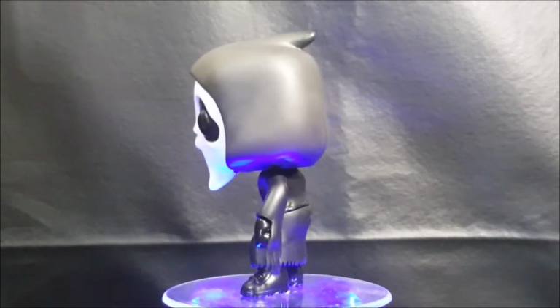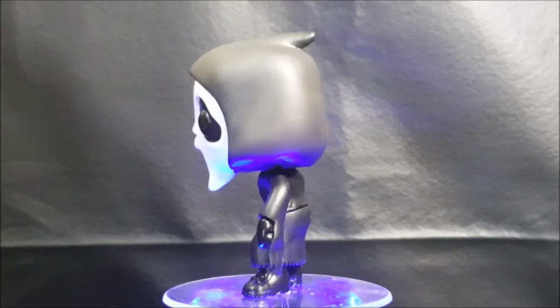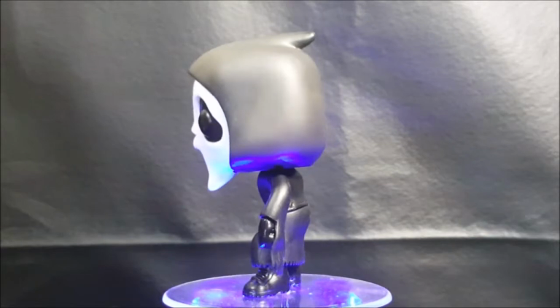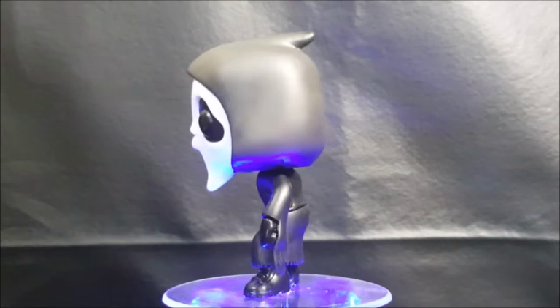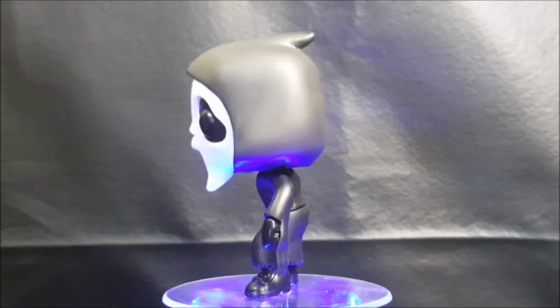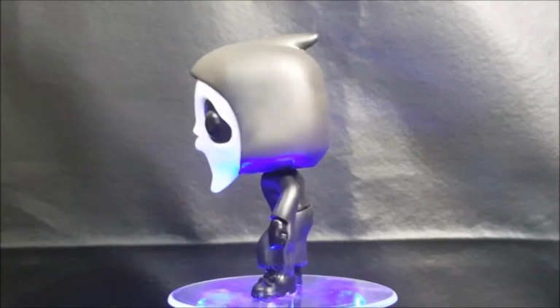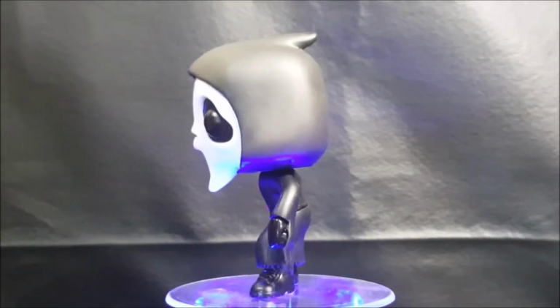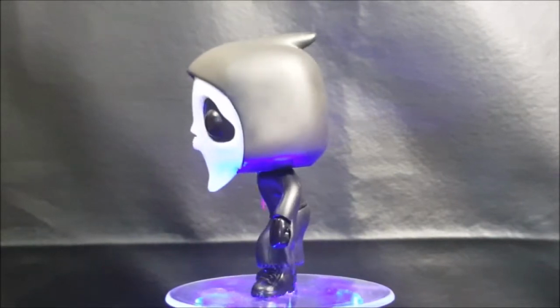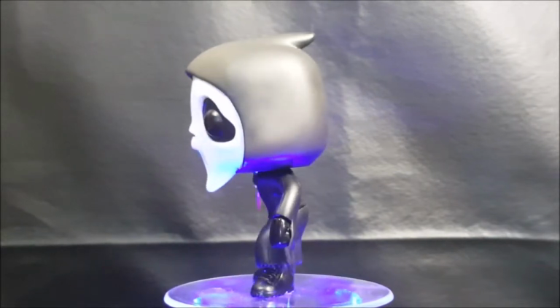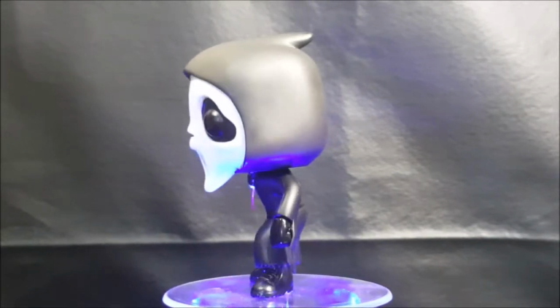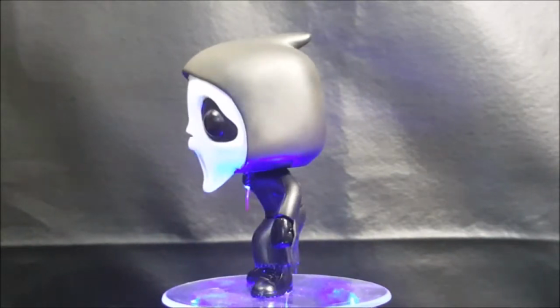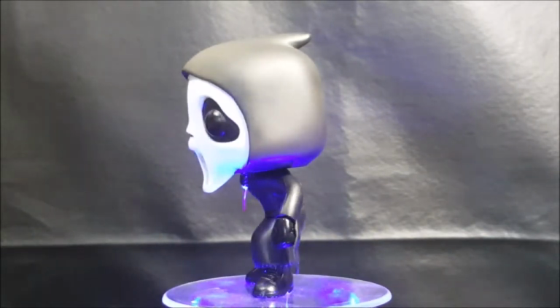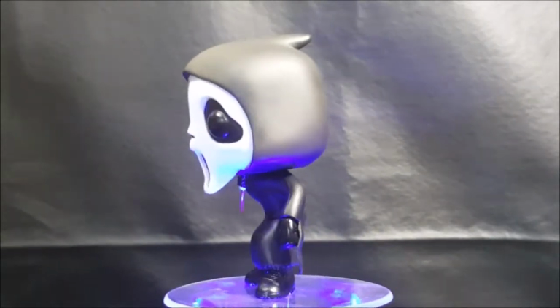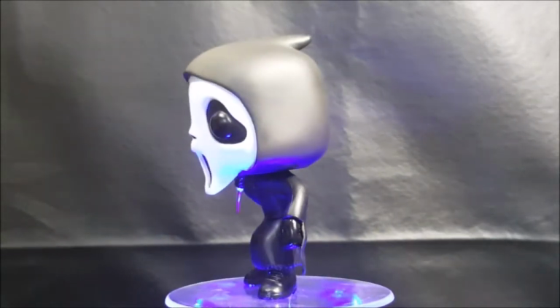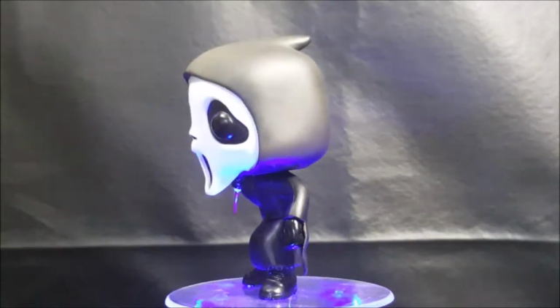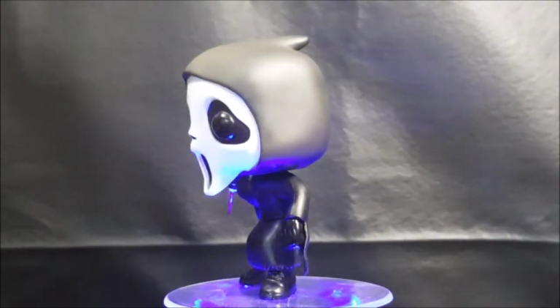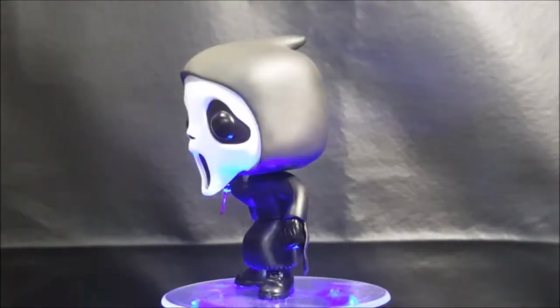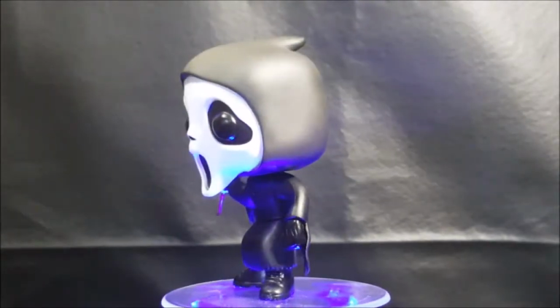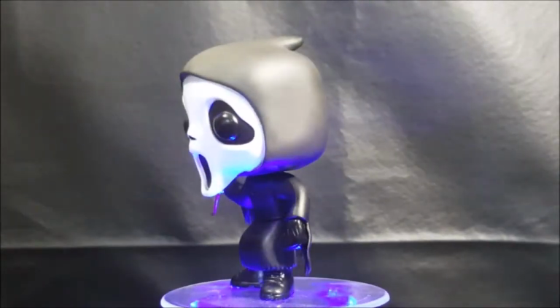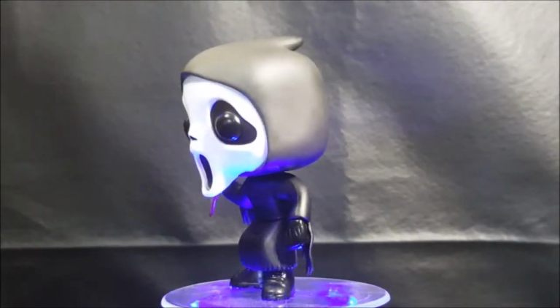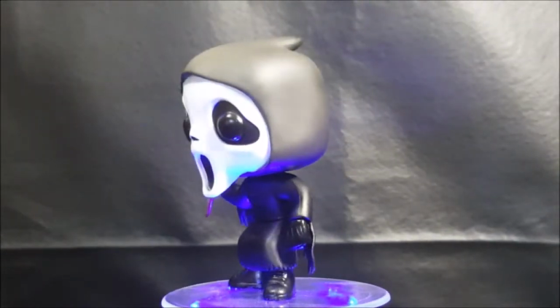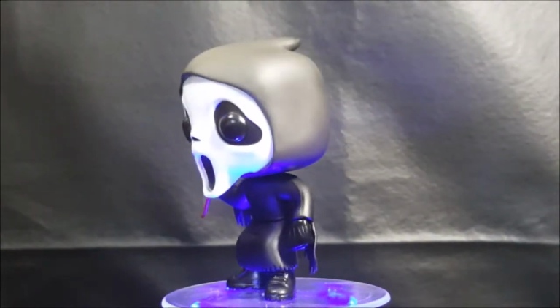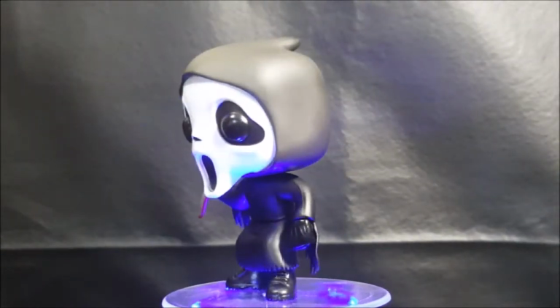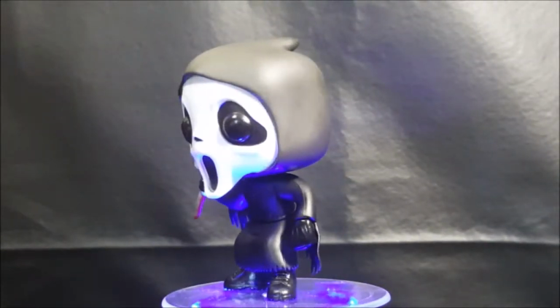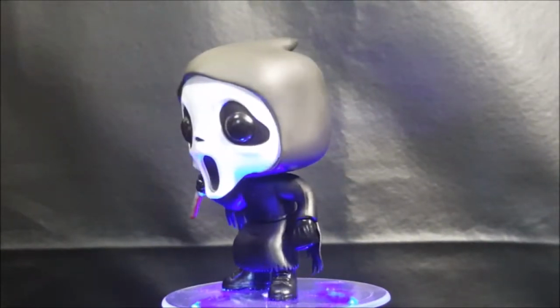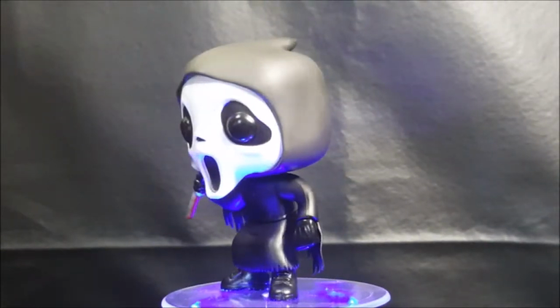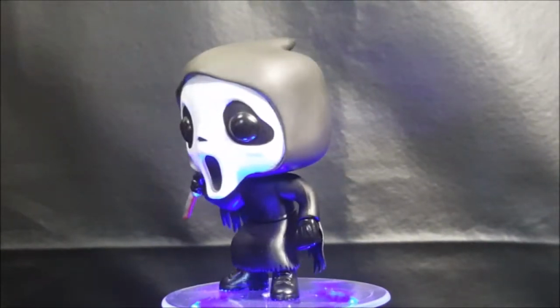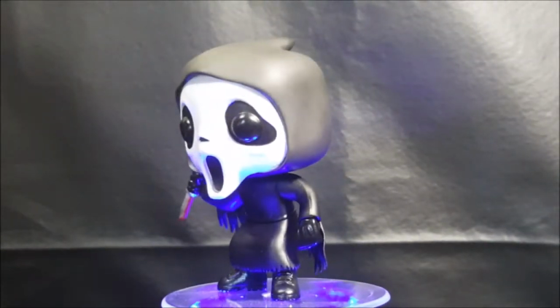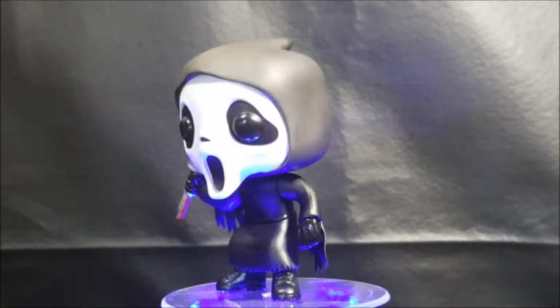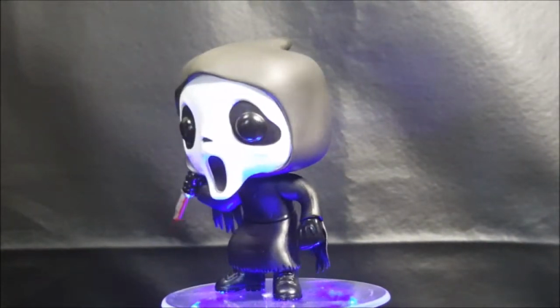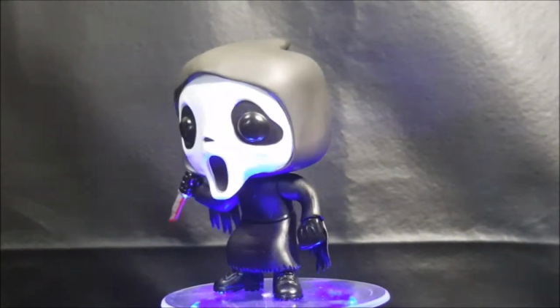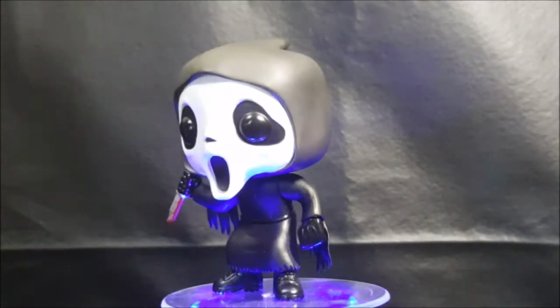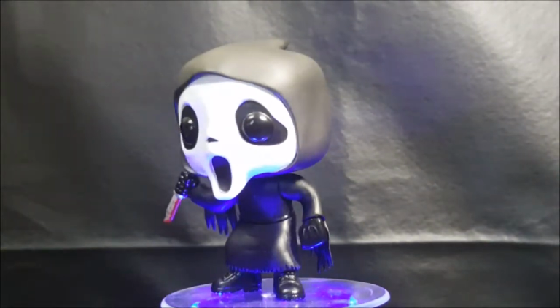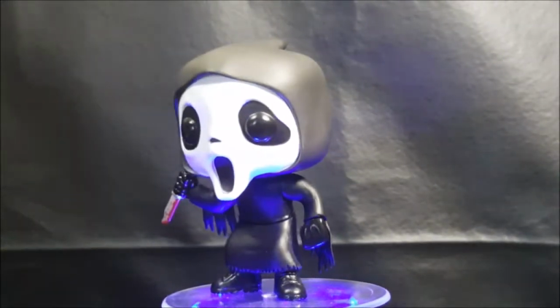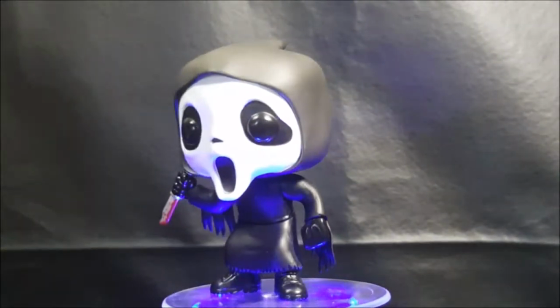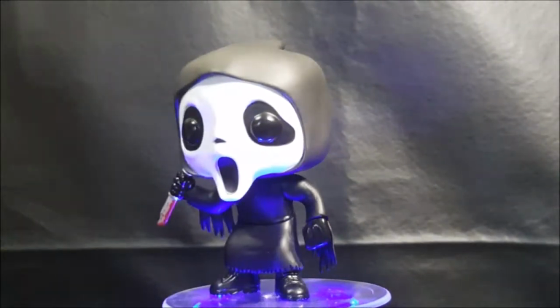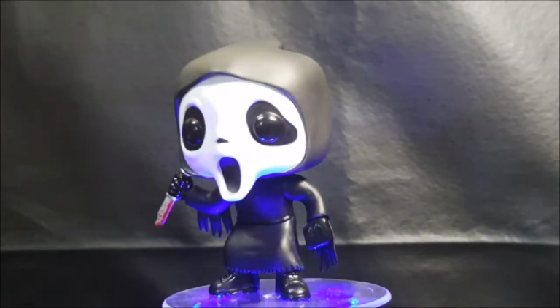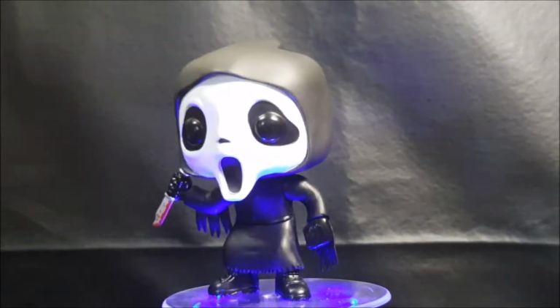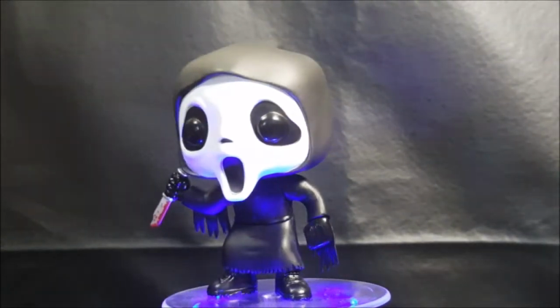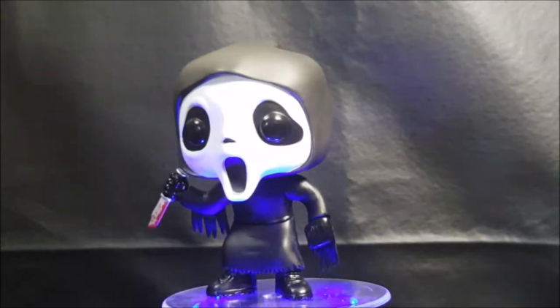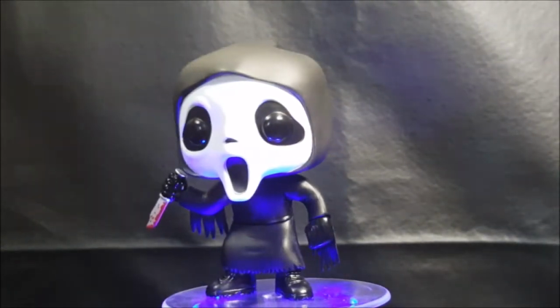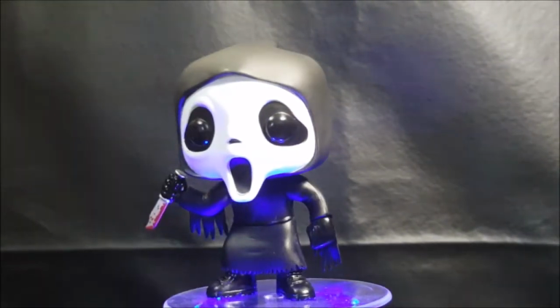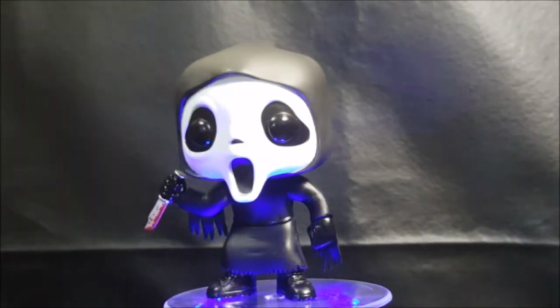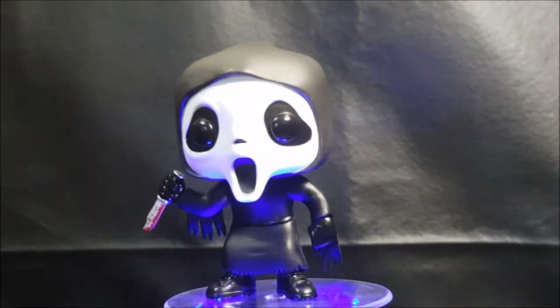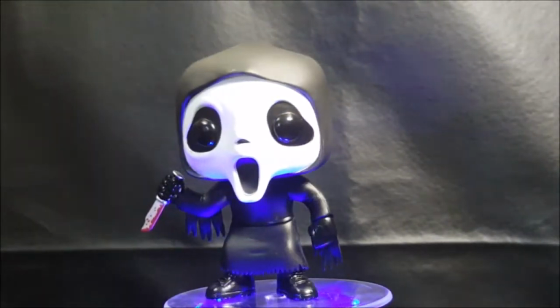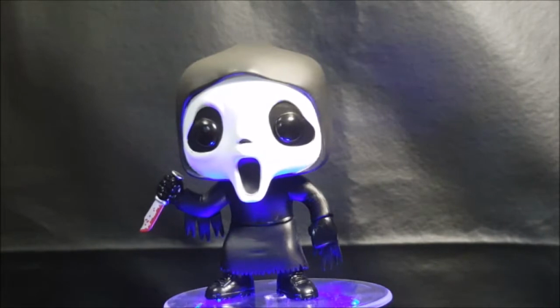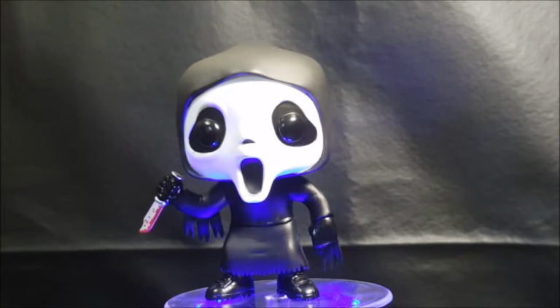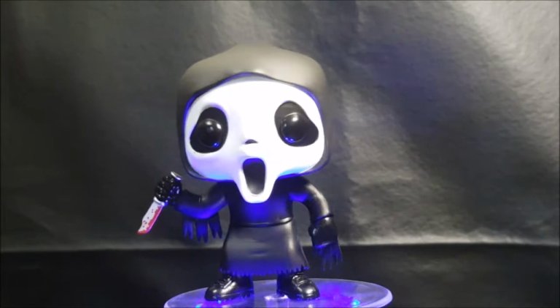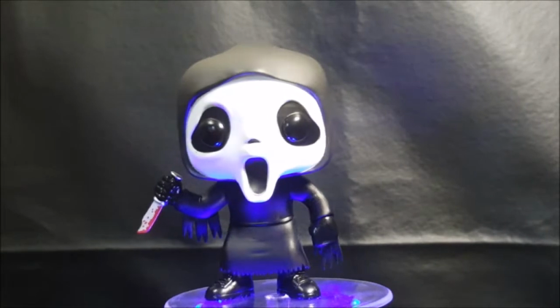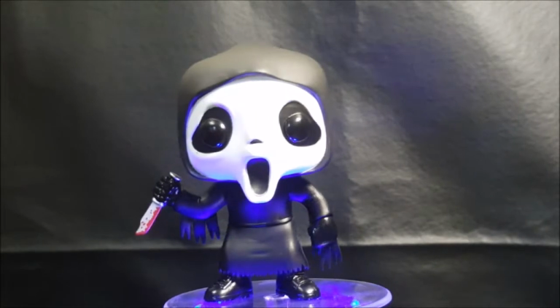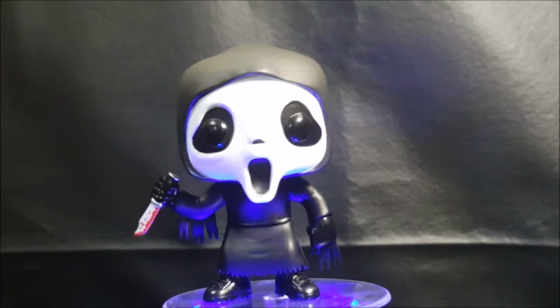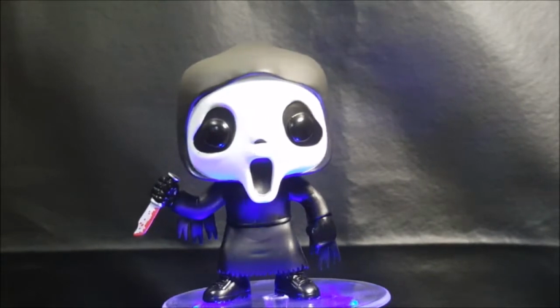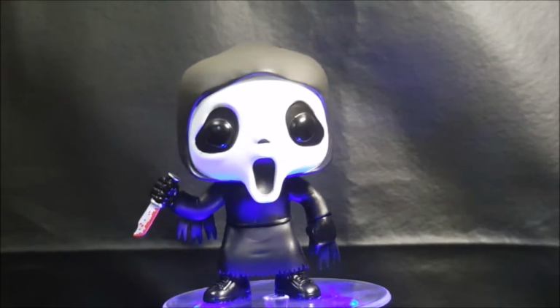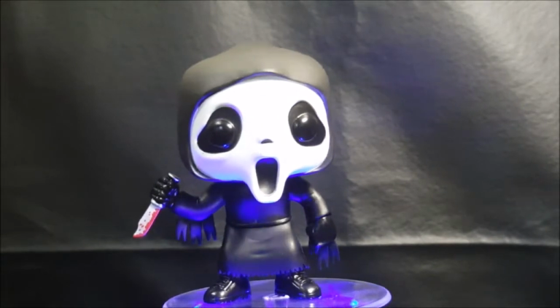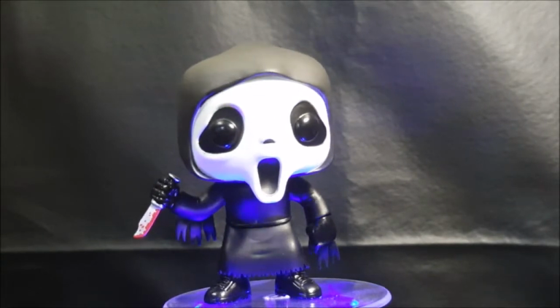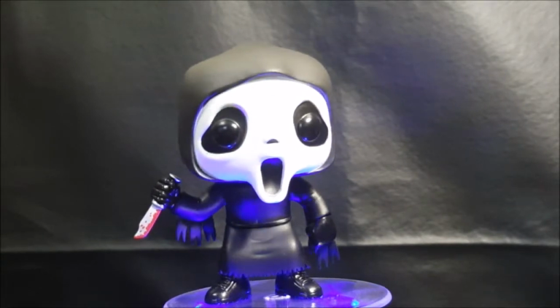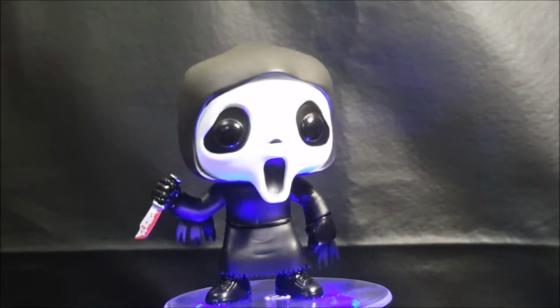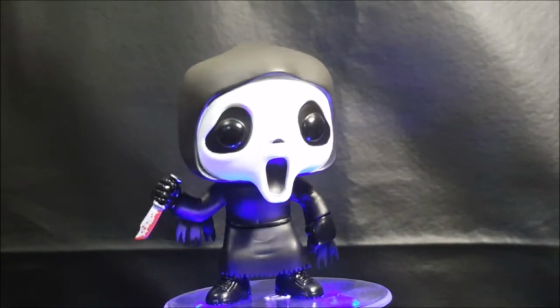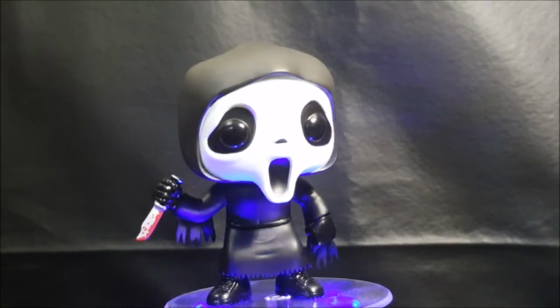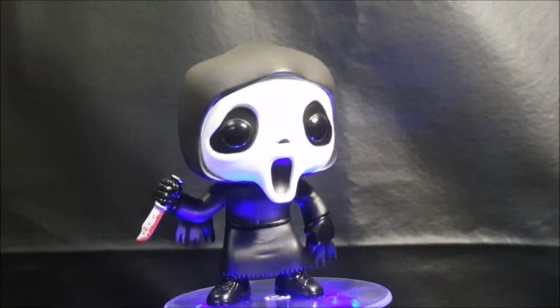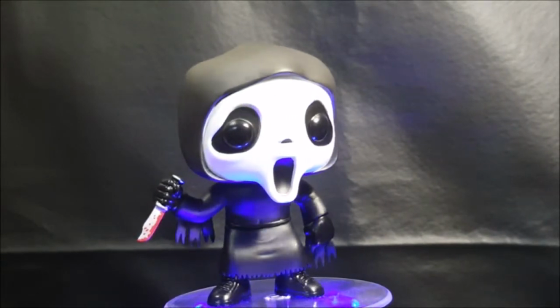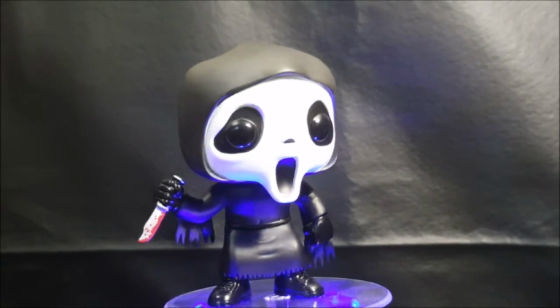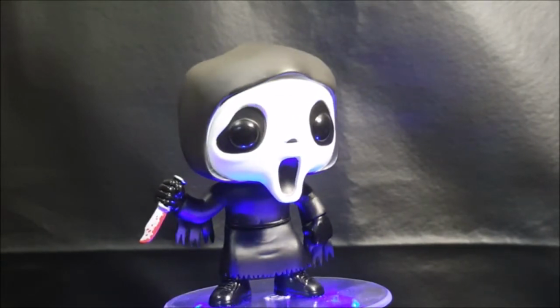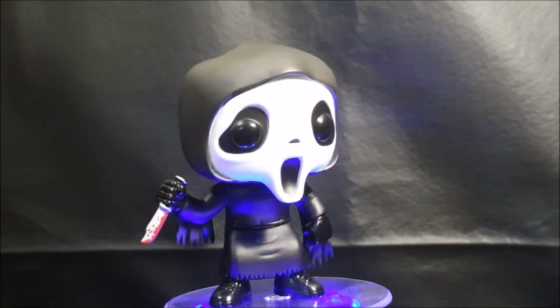One of the nicest features on this pop is the little tuft of cloth at the top of his hood, very similar to Deadpool. Very nice.